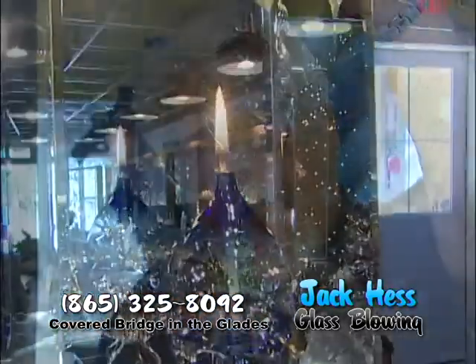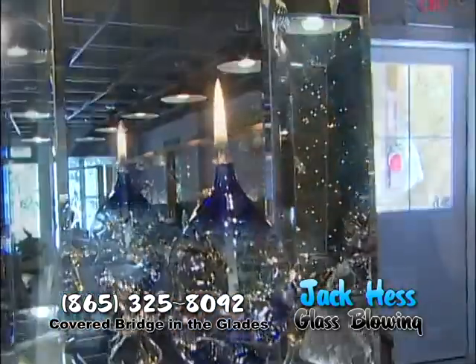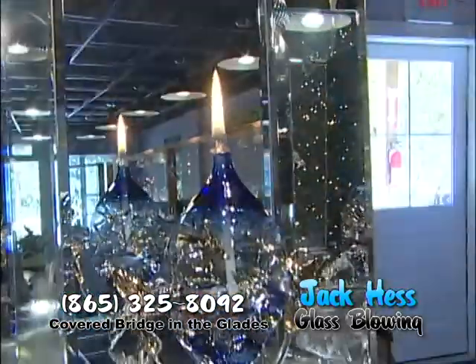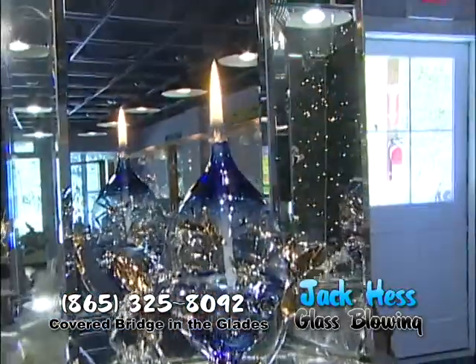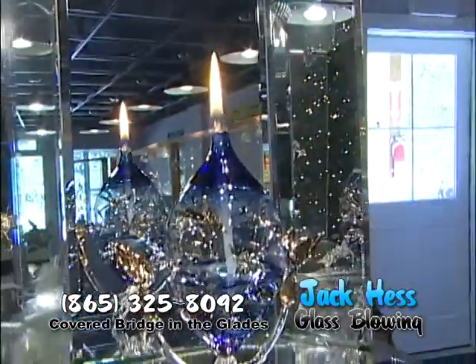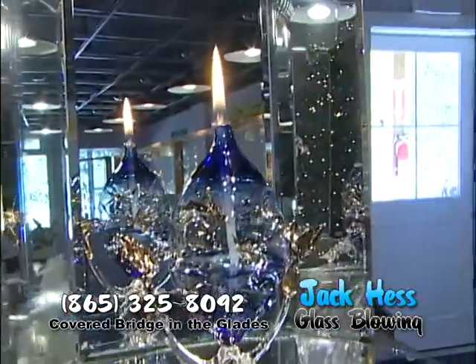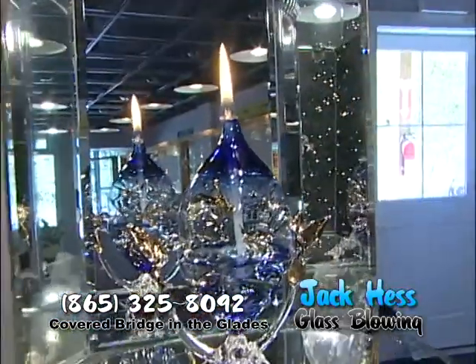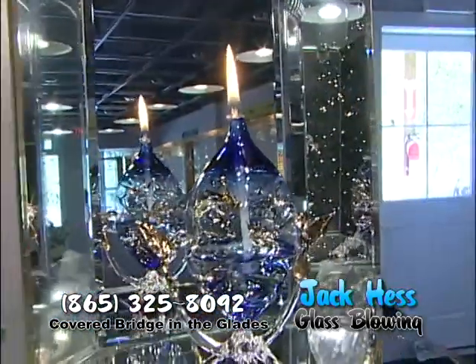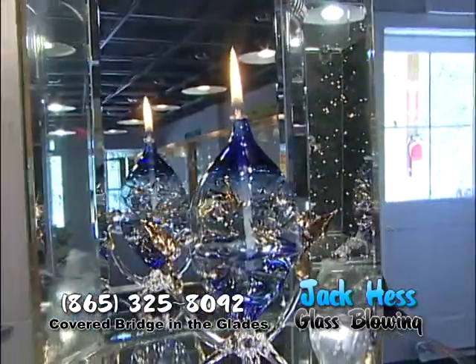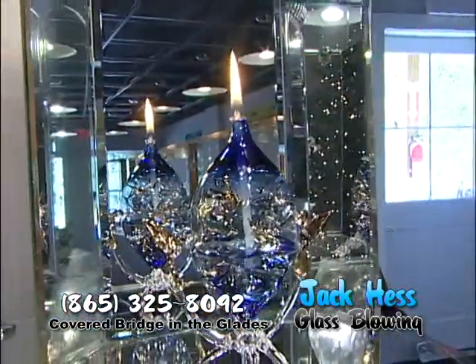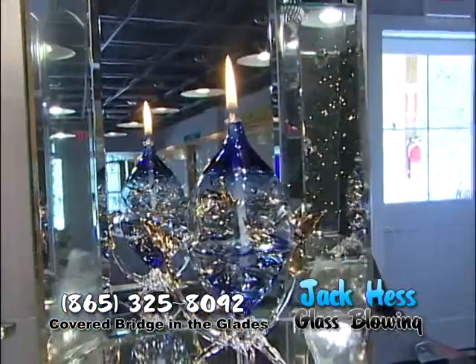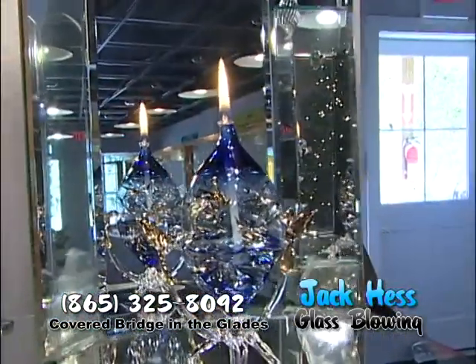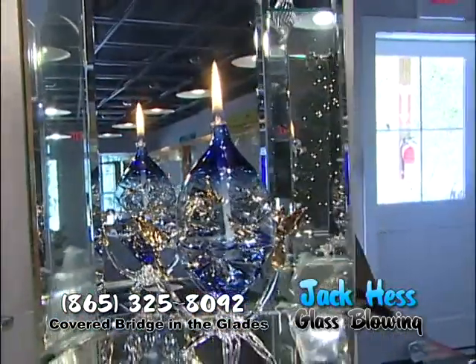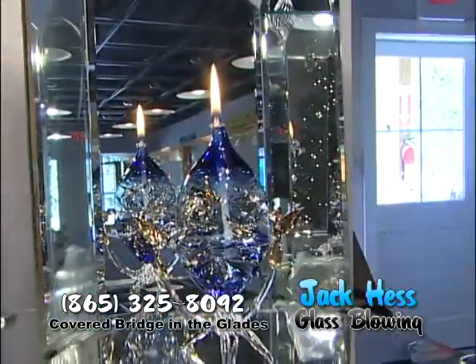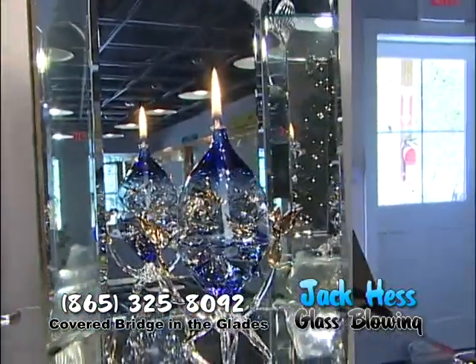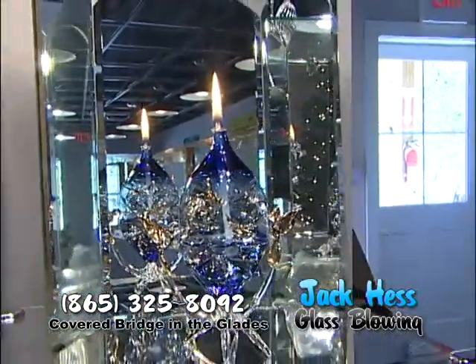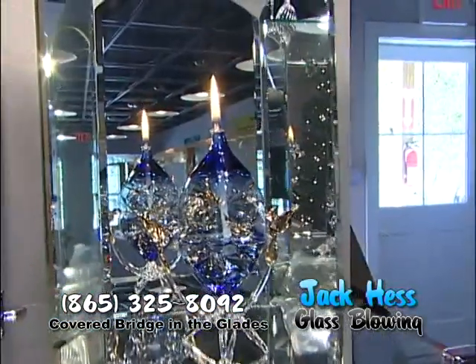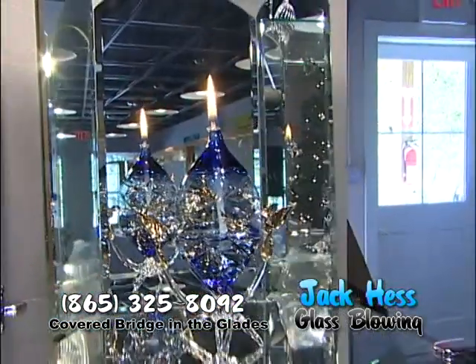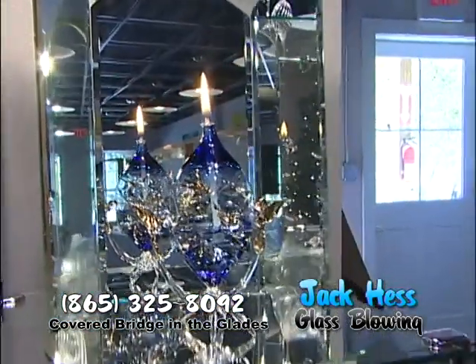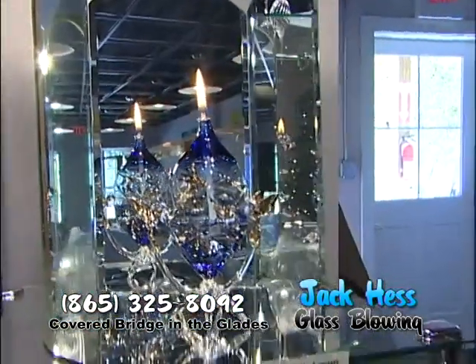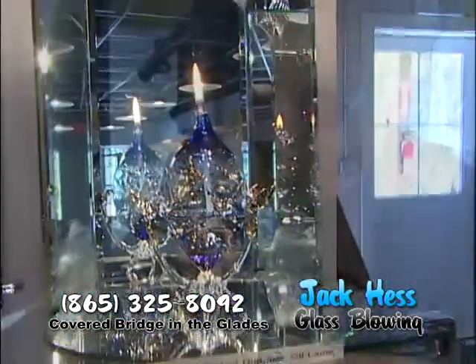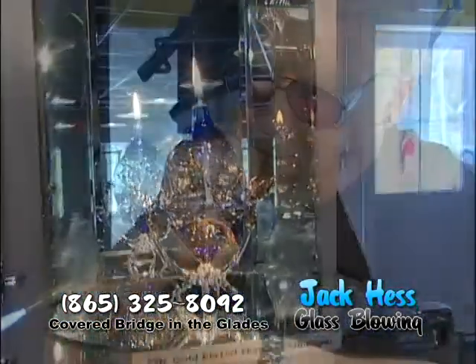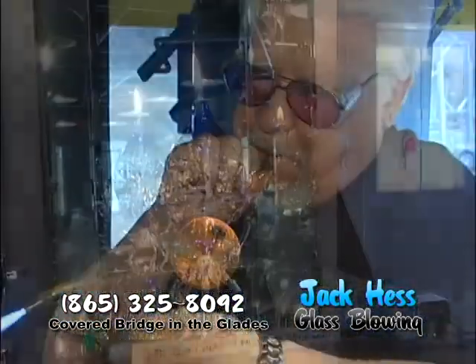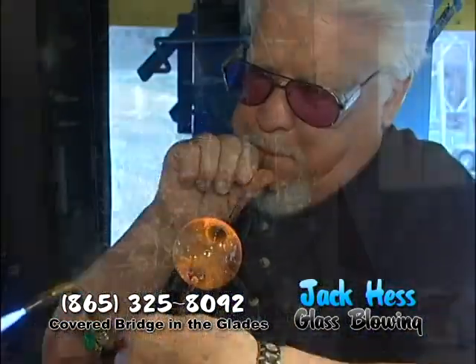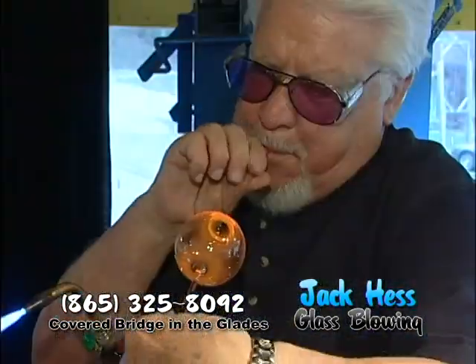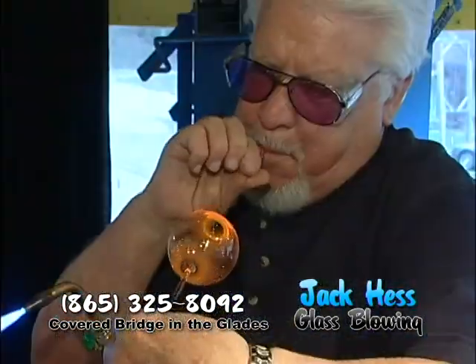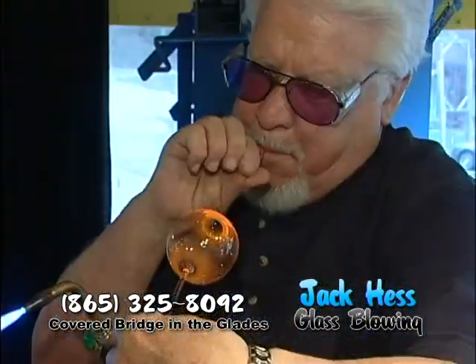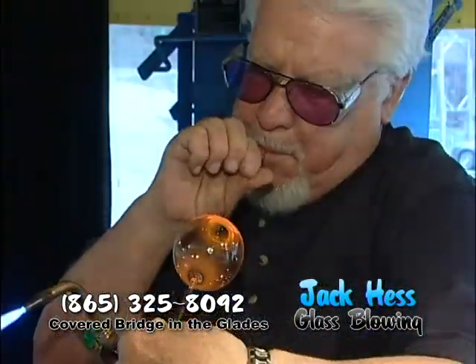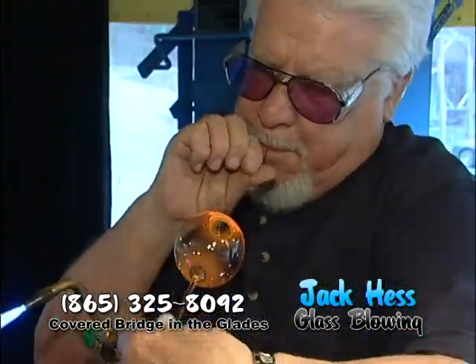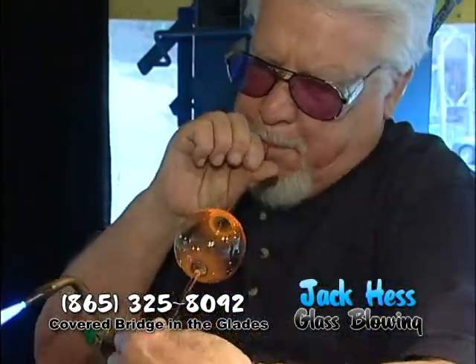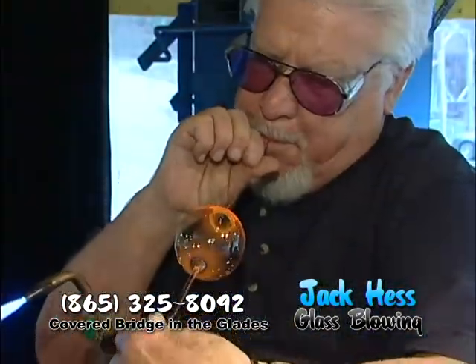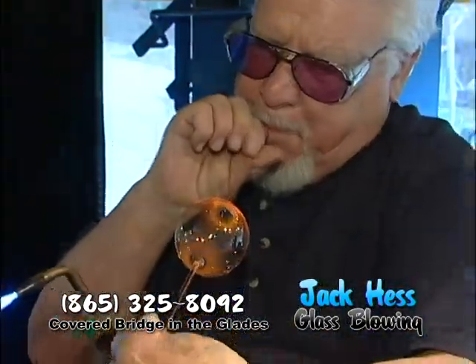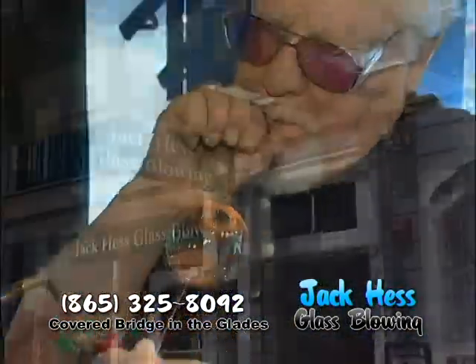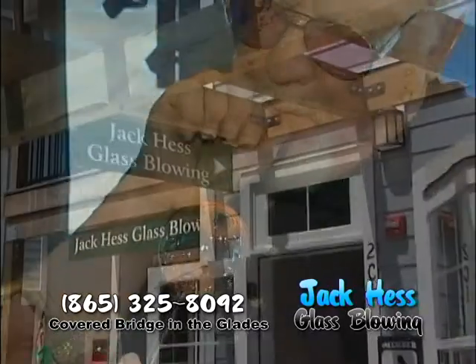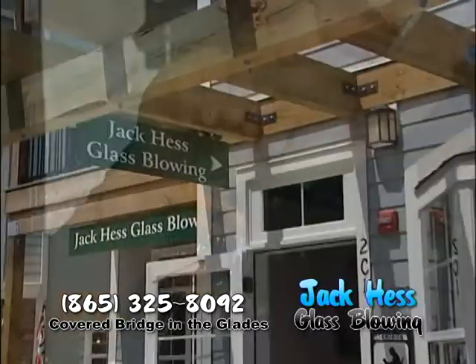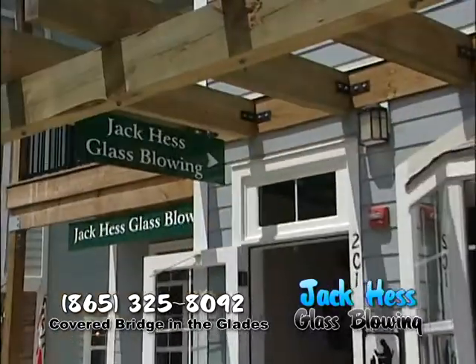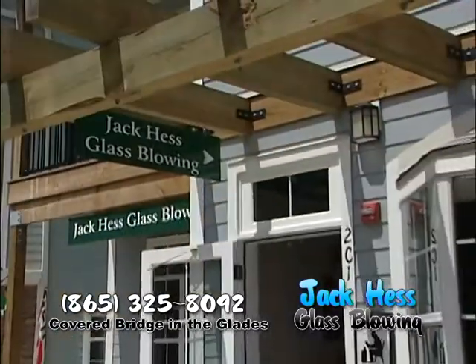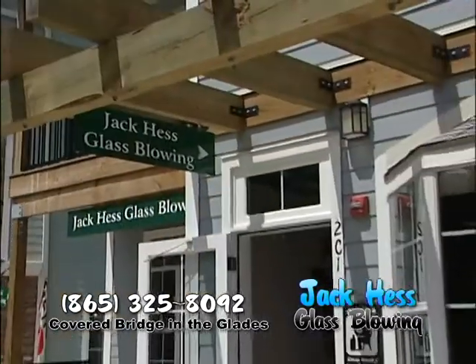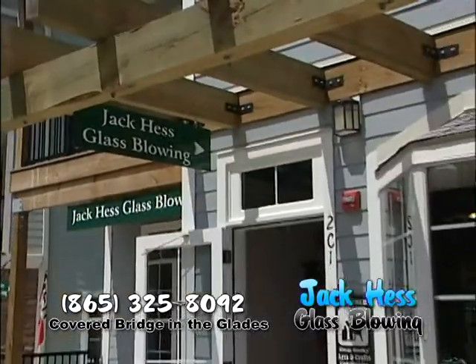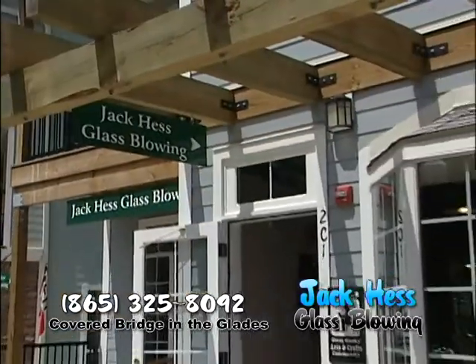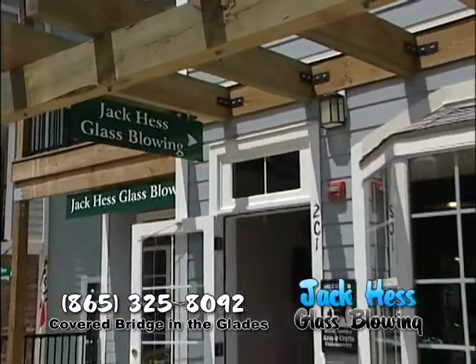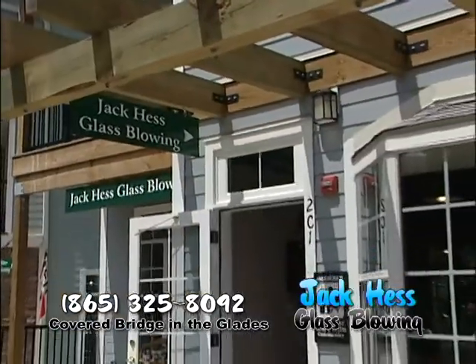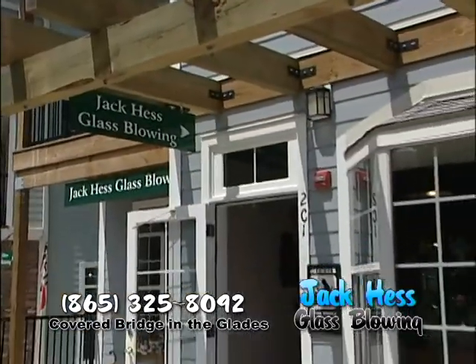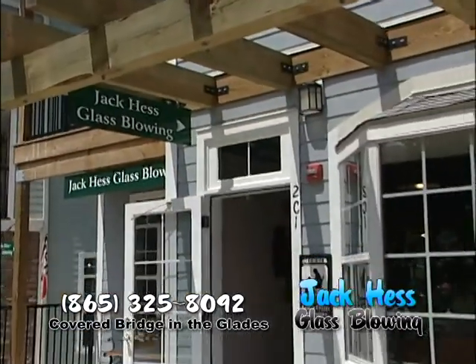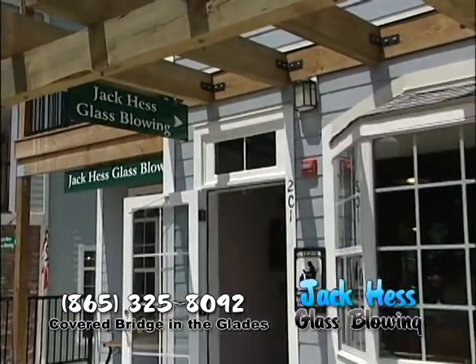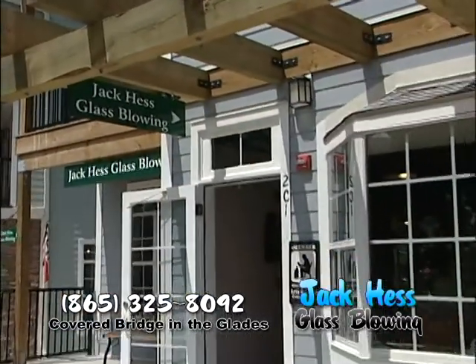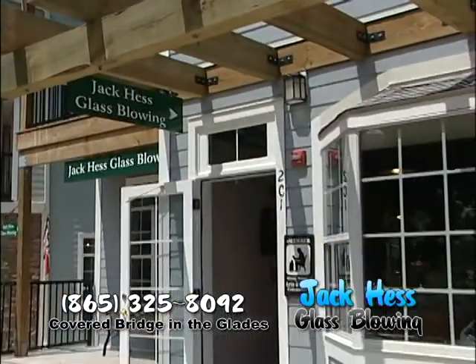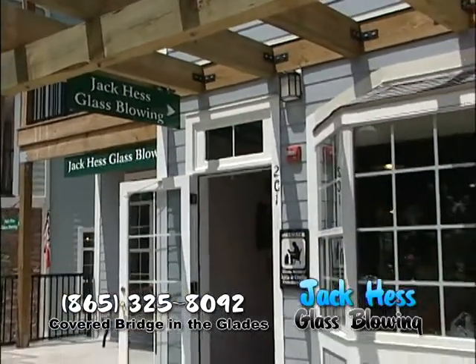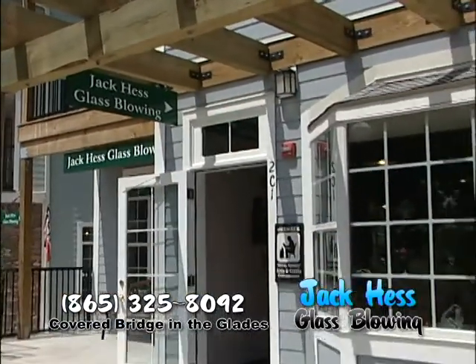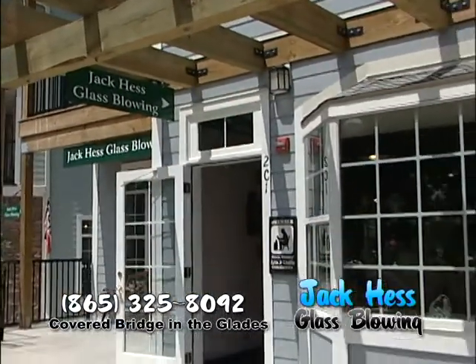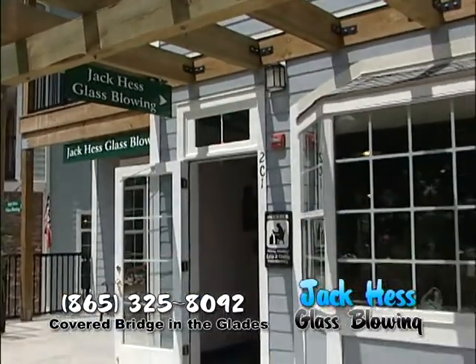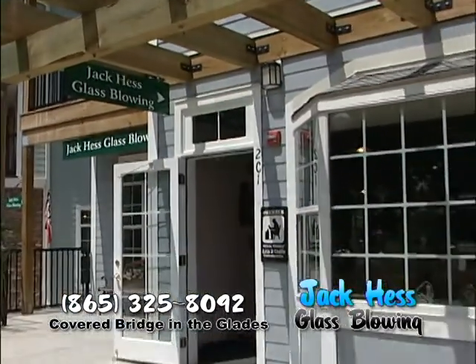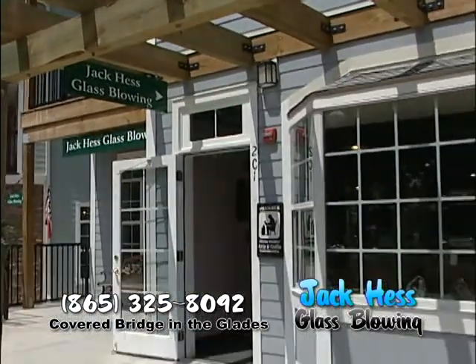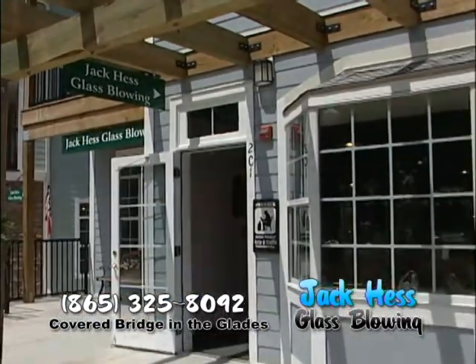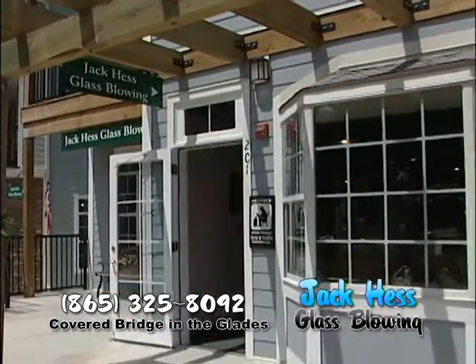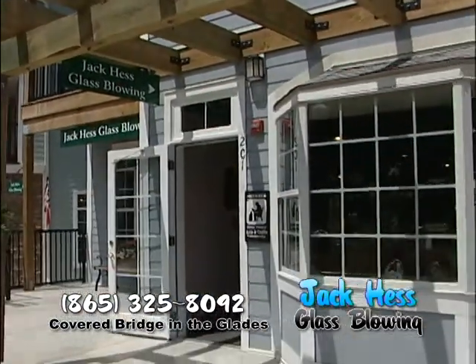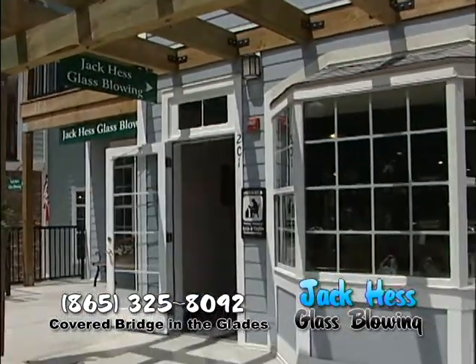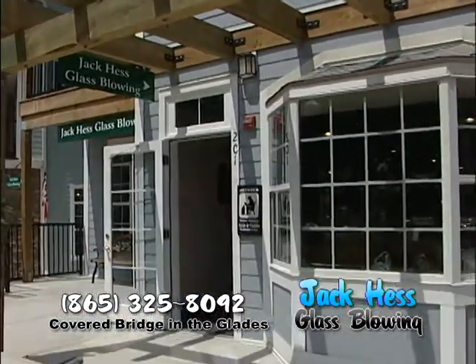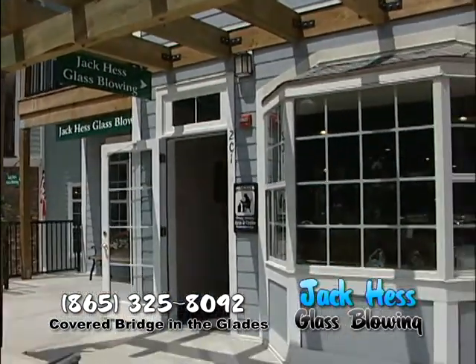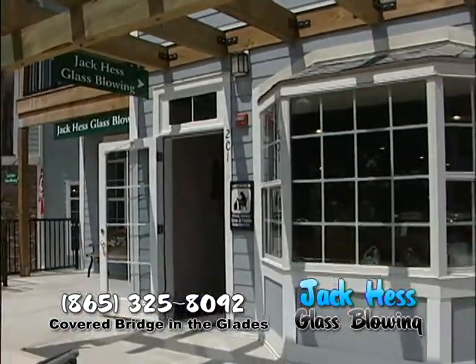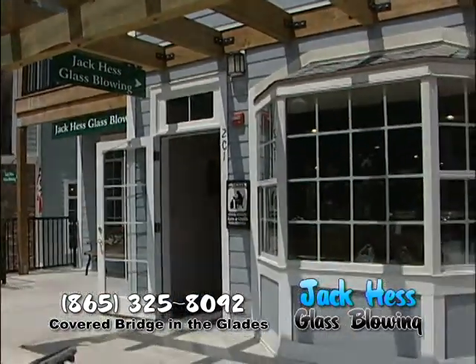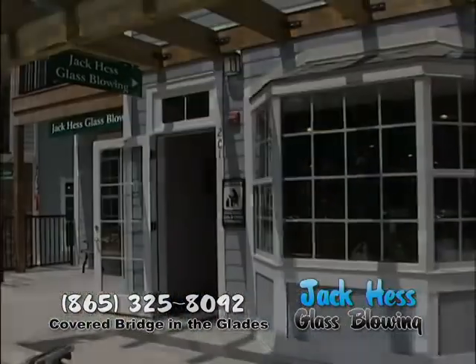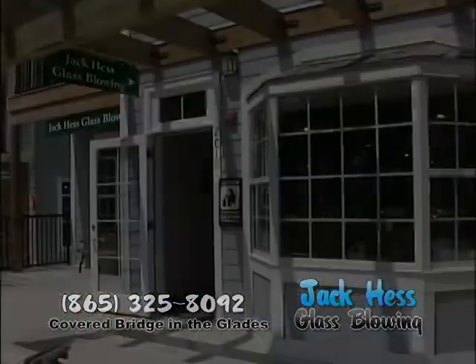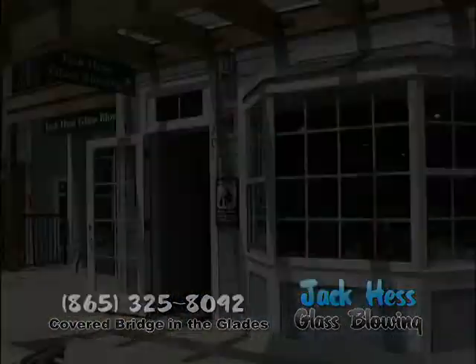For special handmade Christmas ornaments, visit Jackass Glassblowing at the covered bridge in the Glades.